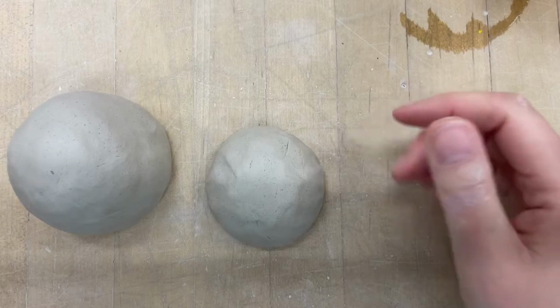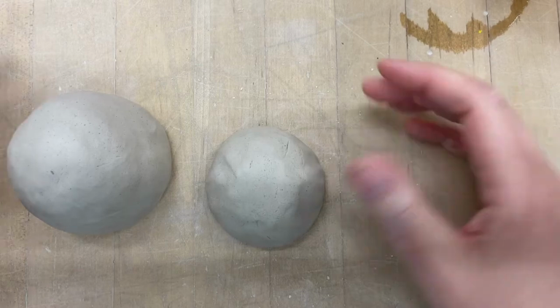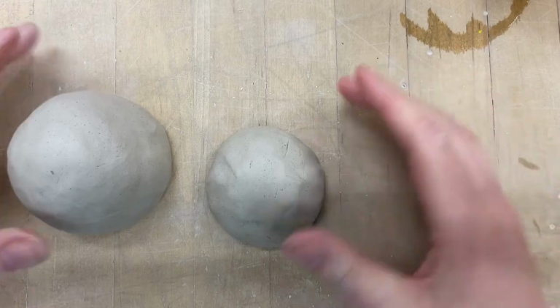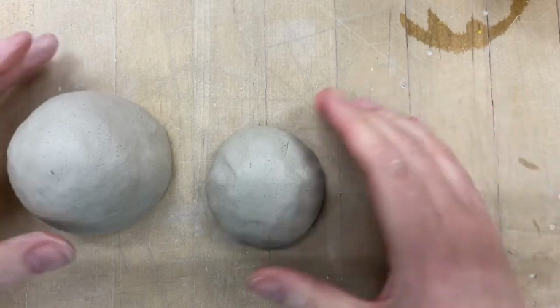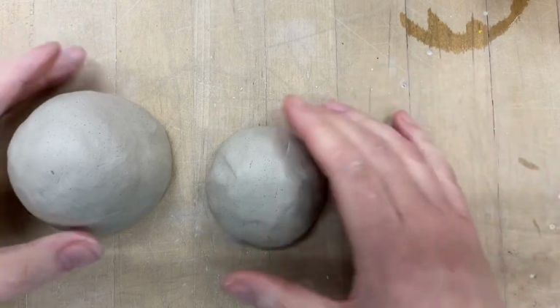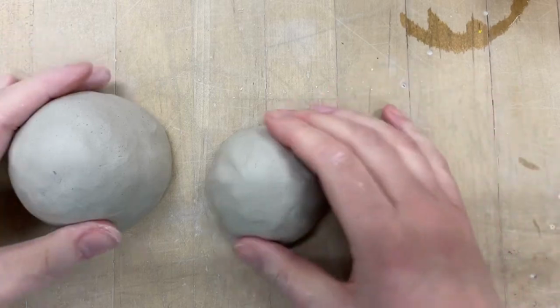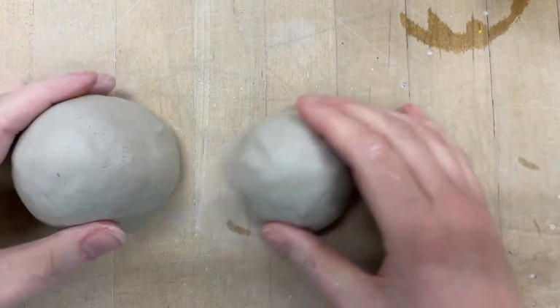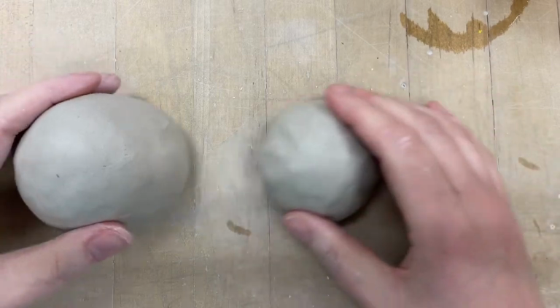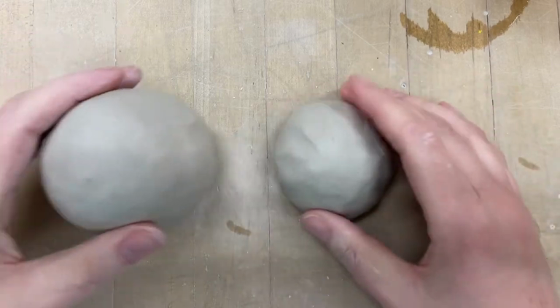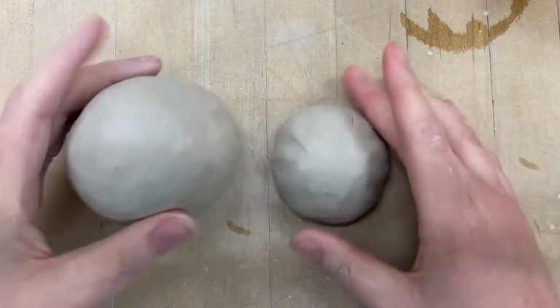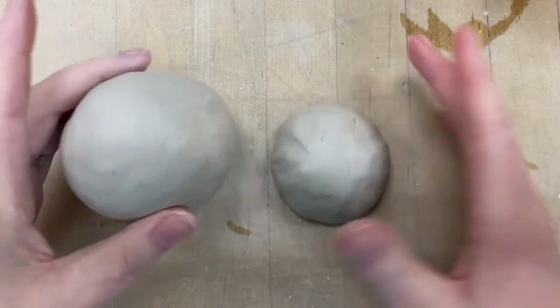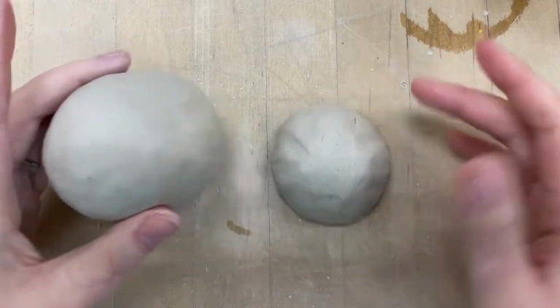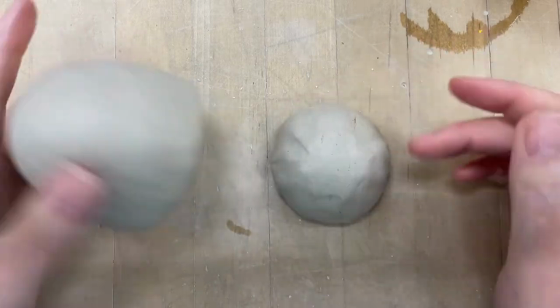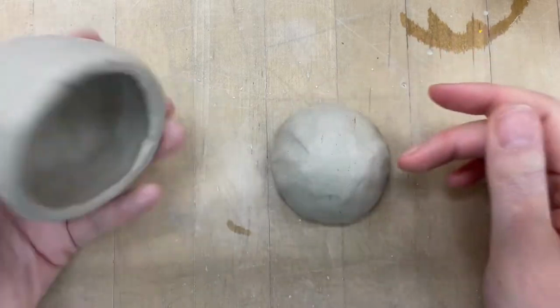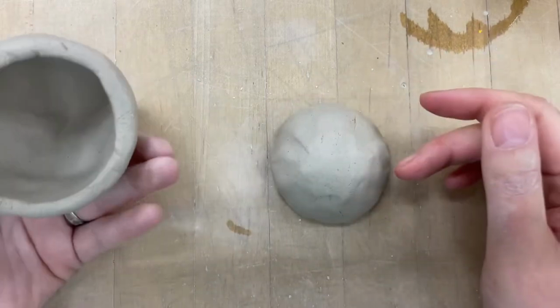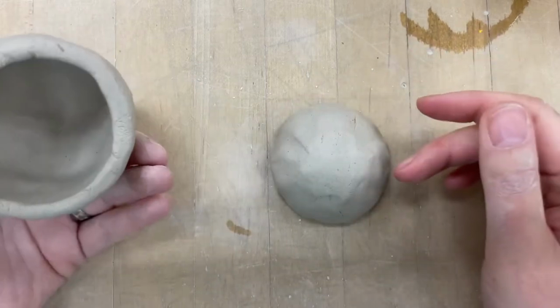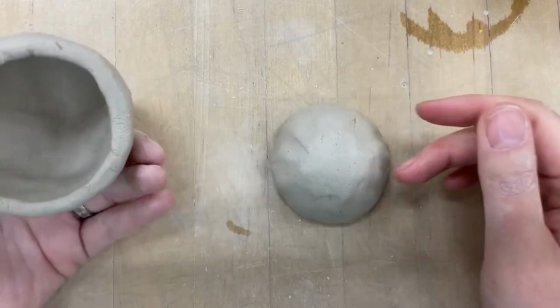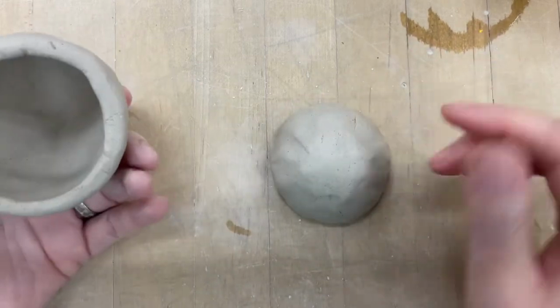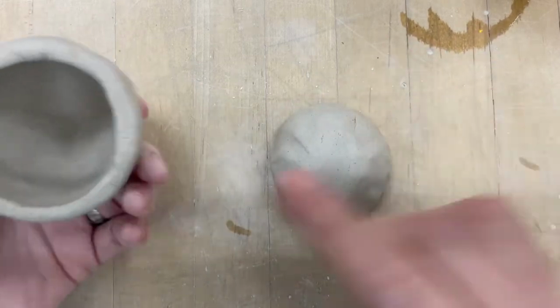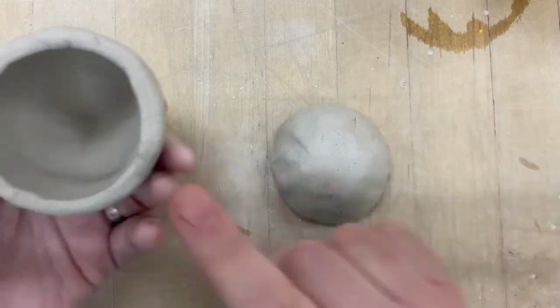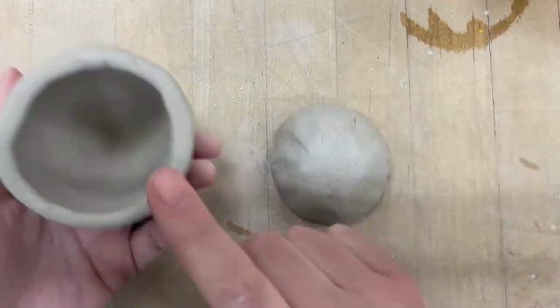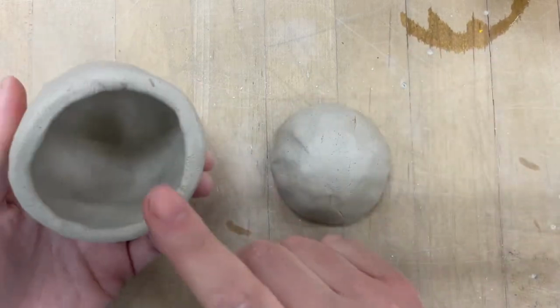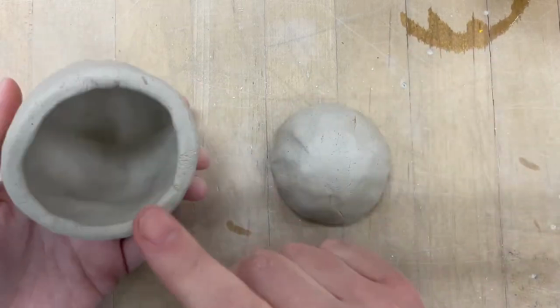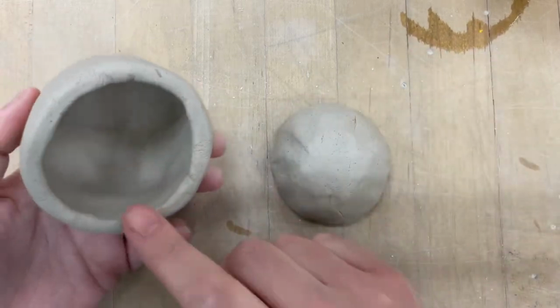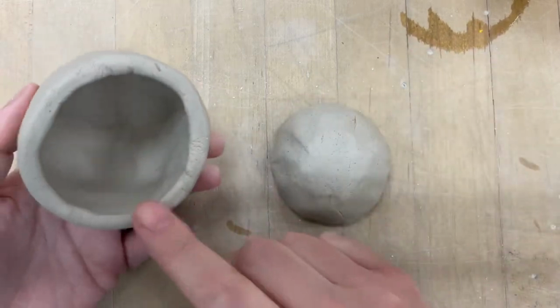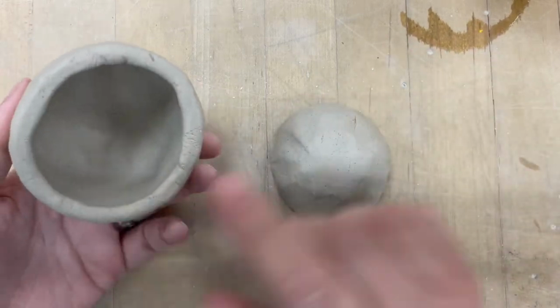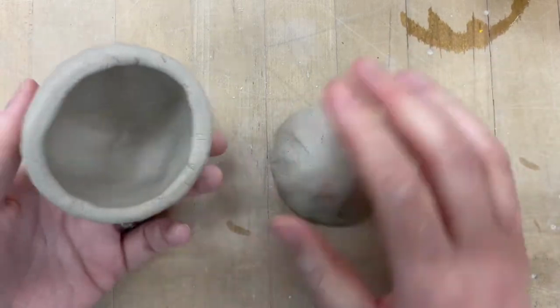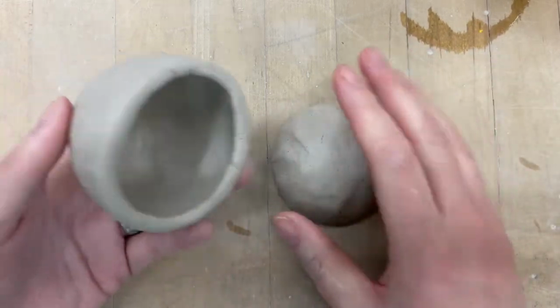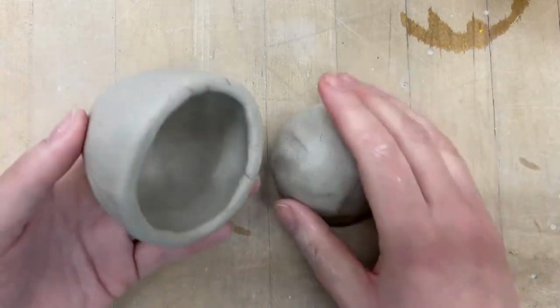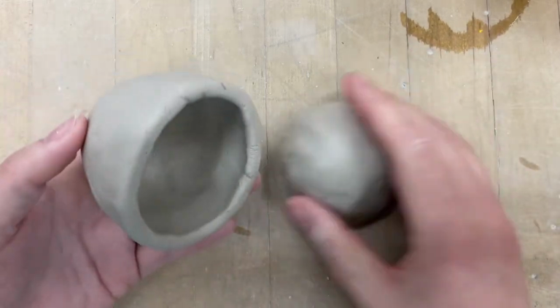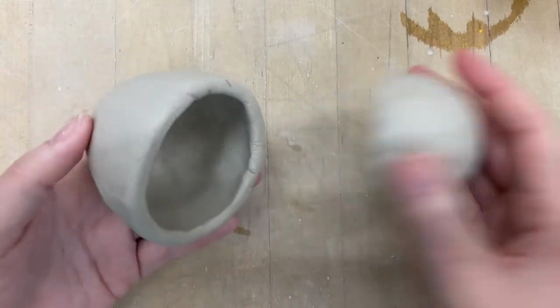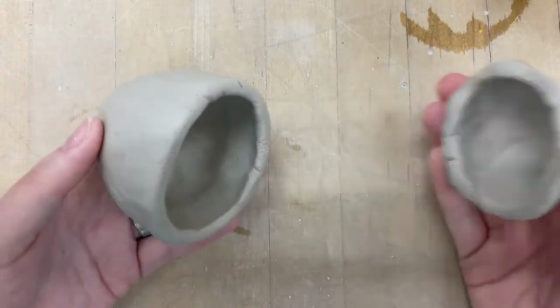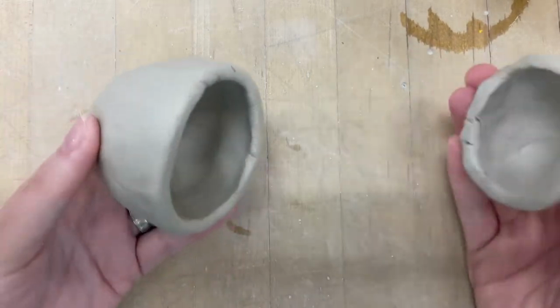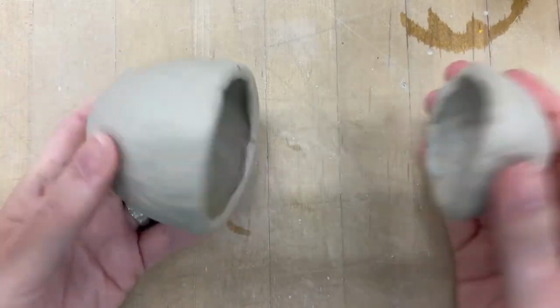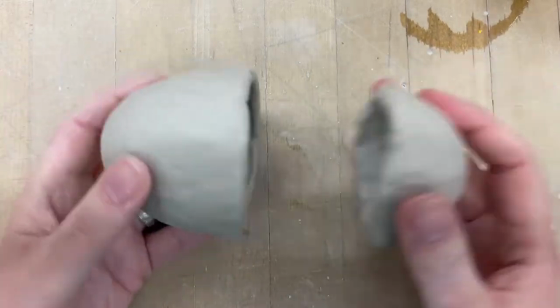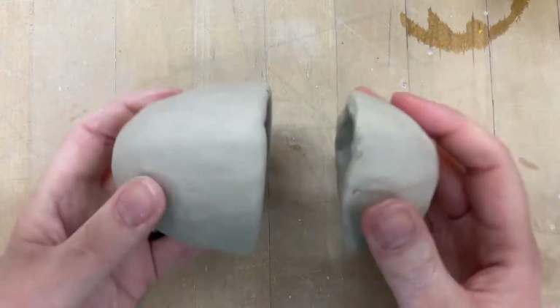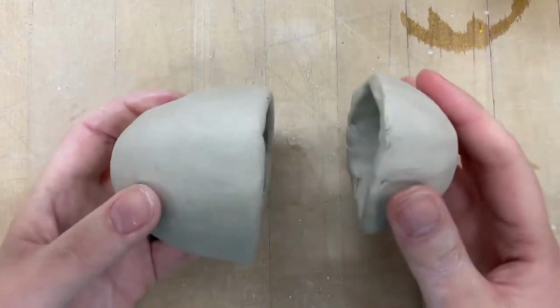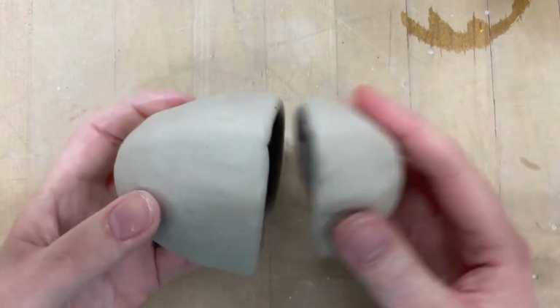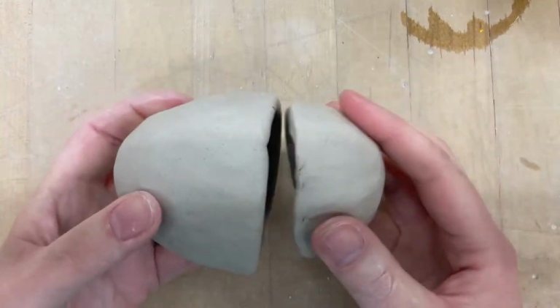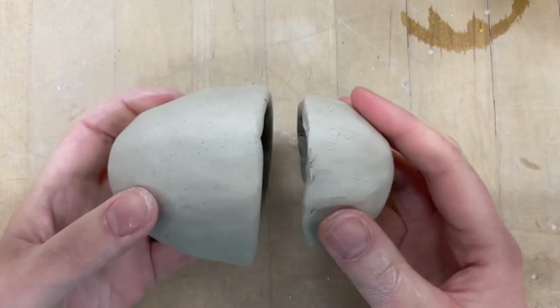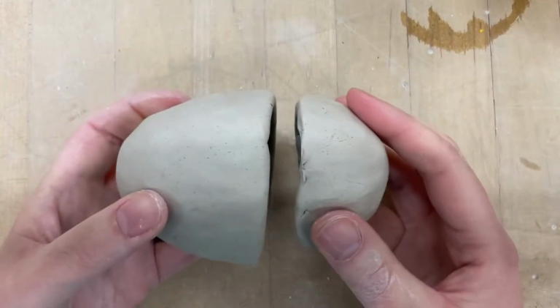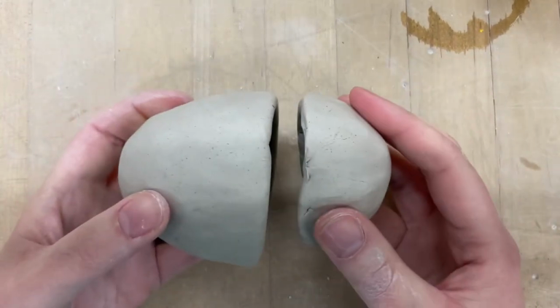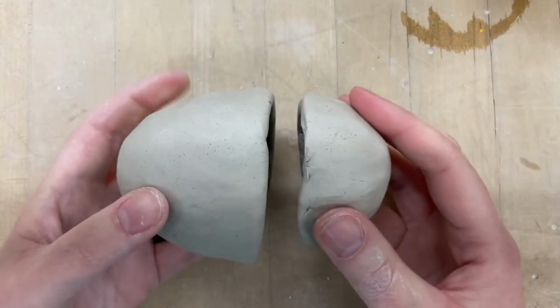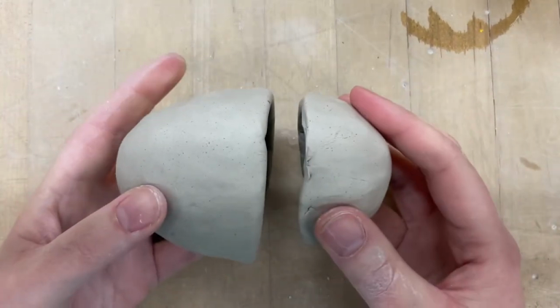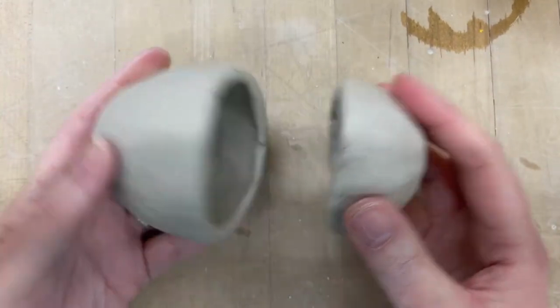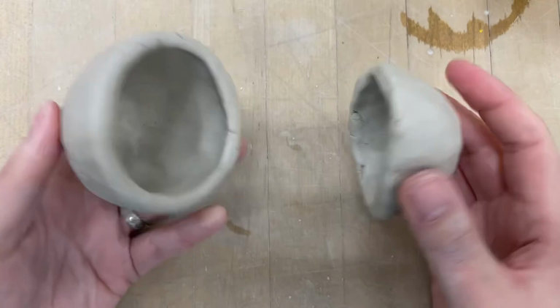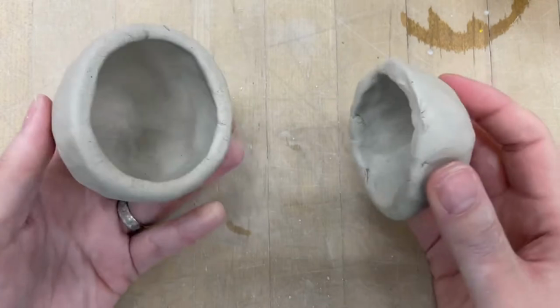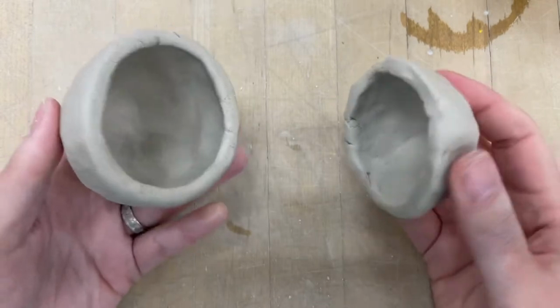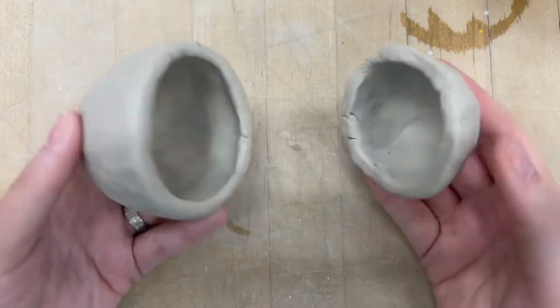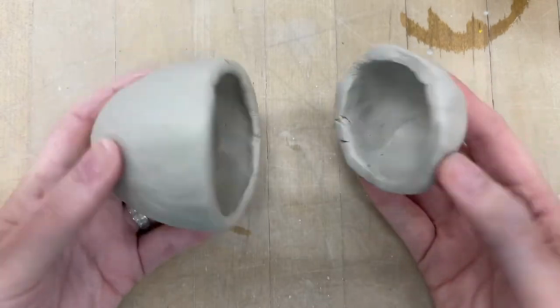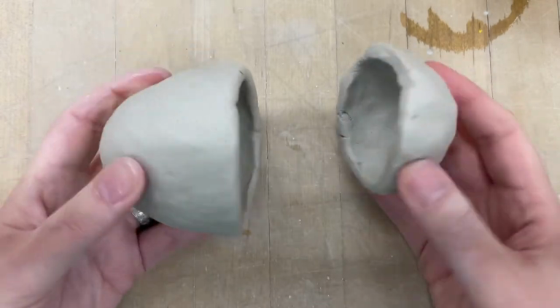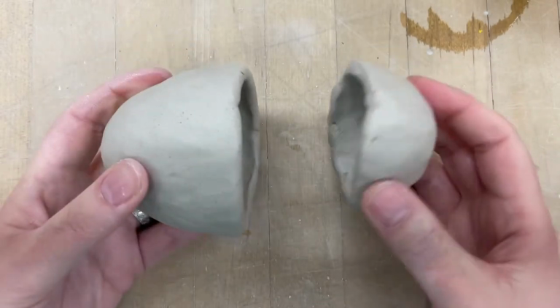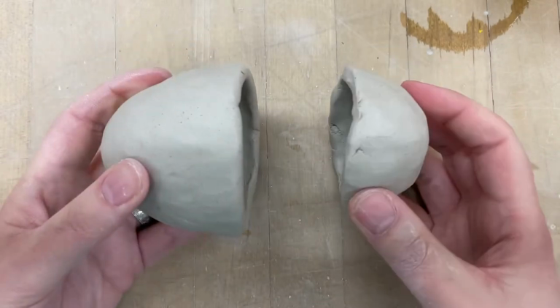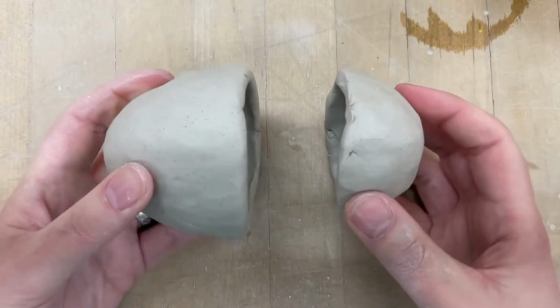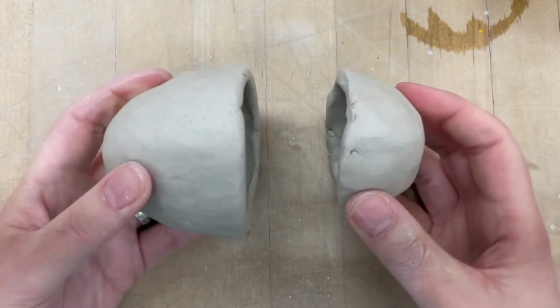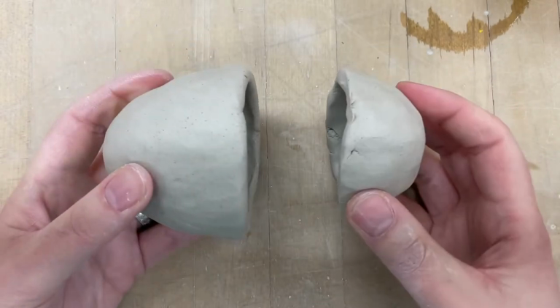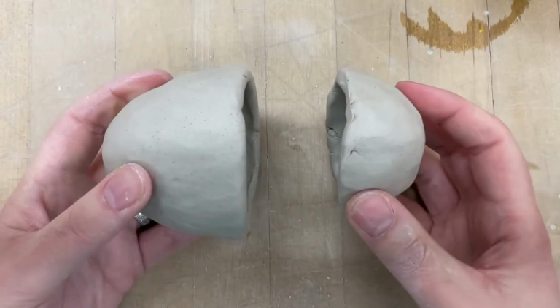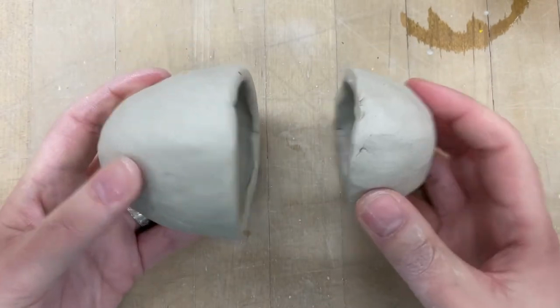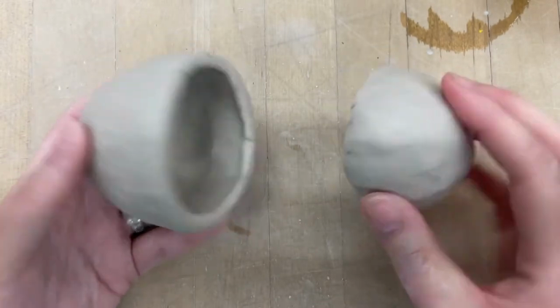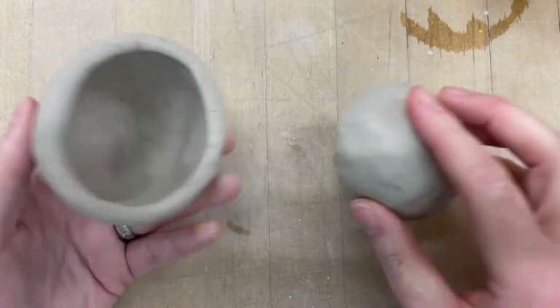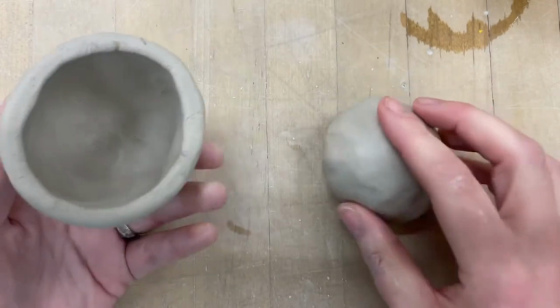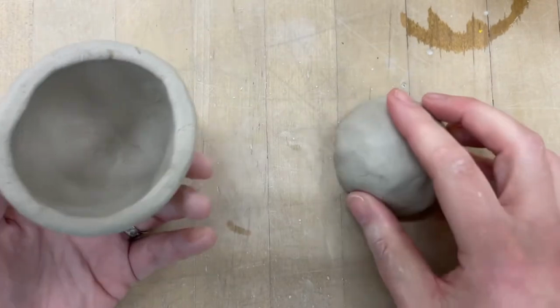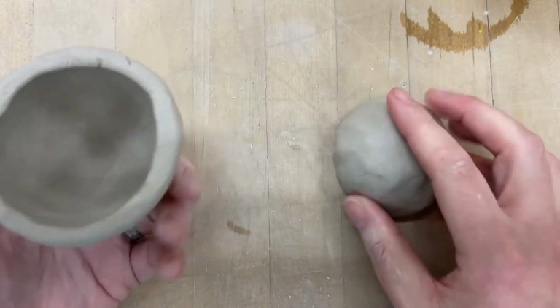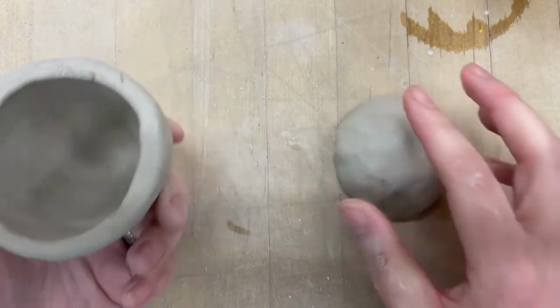Hey, good morning, everybody. So today I want to show you how to take your two pinch pots and join them together, even if they're not quite the same size.